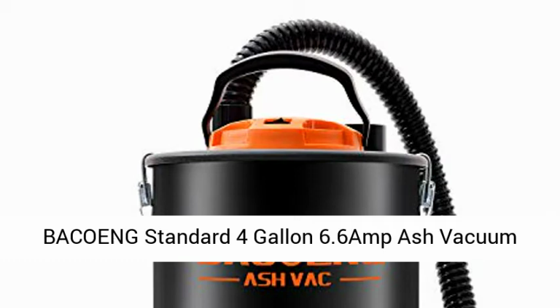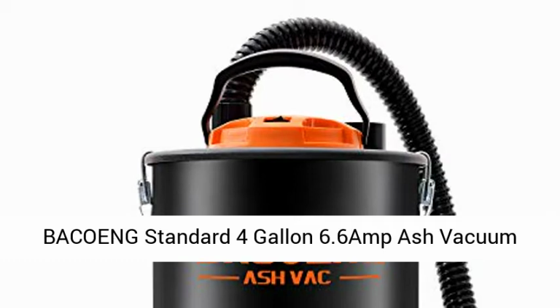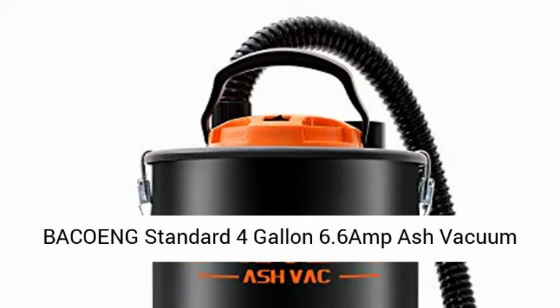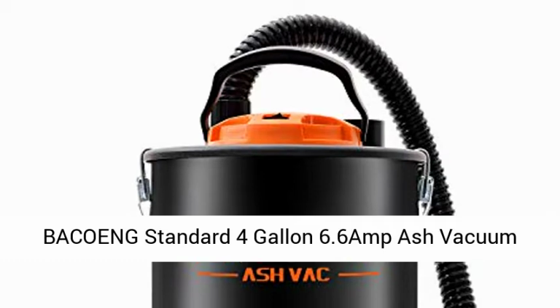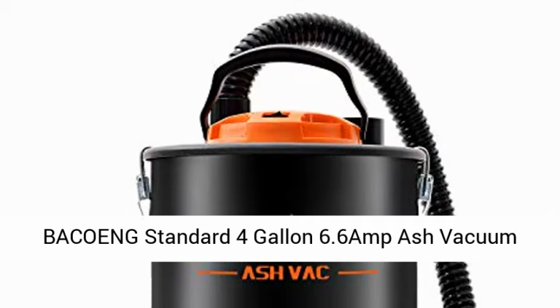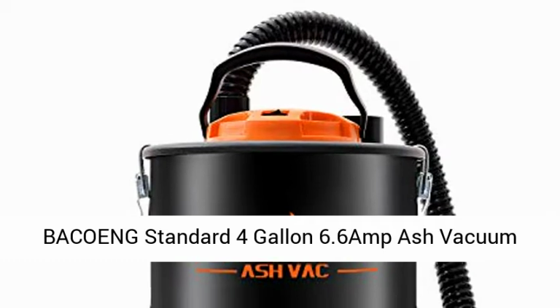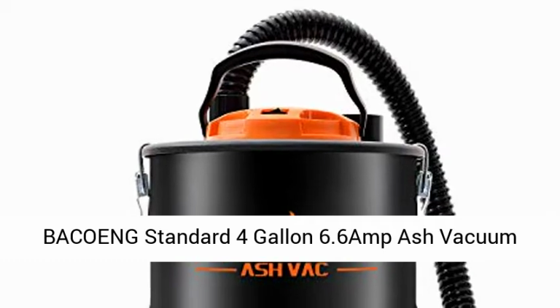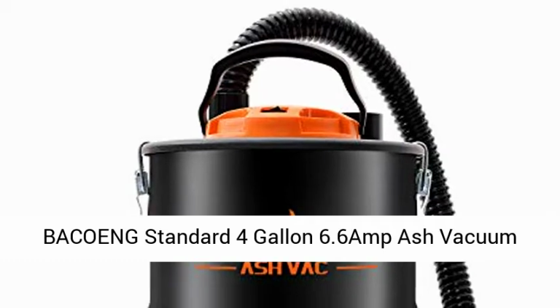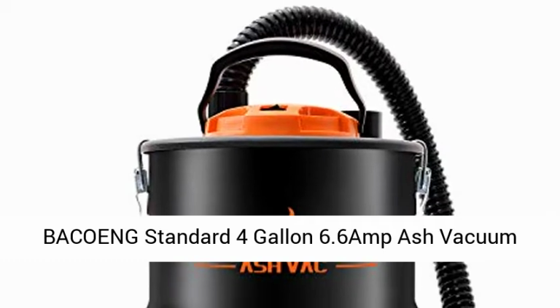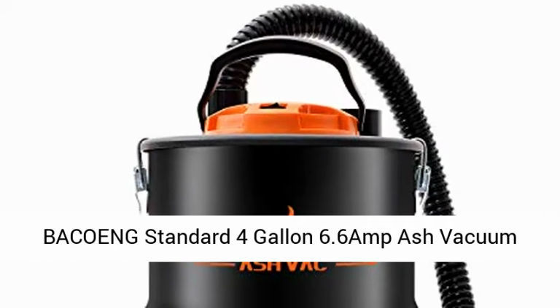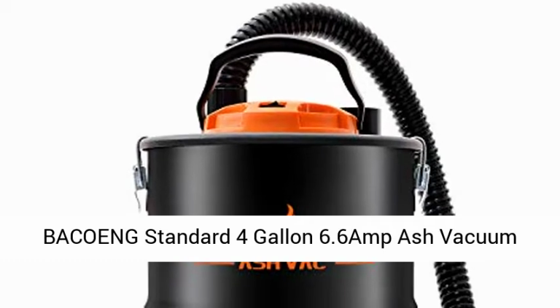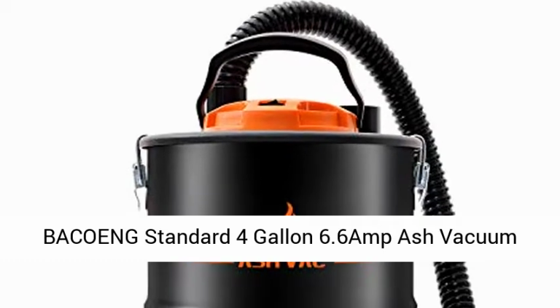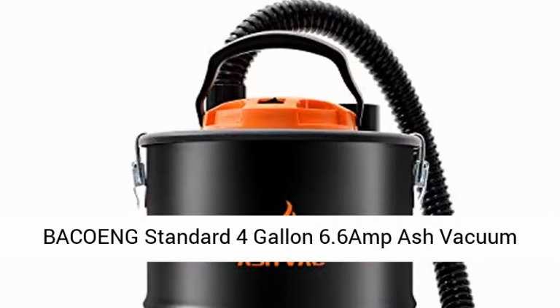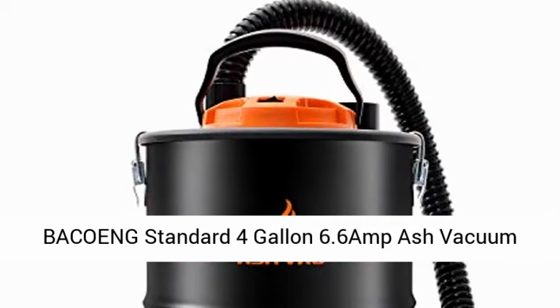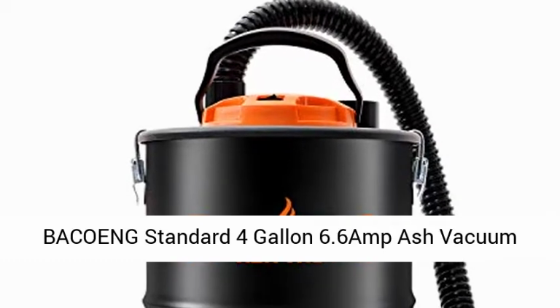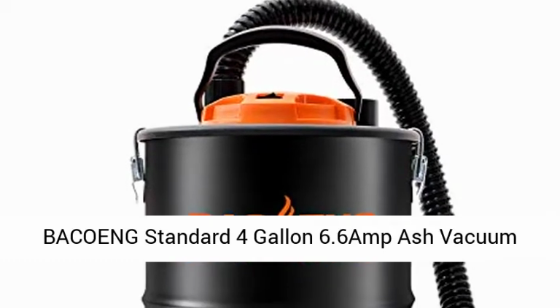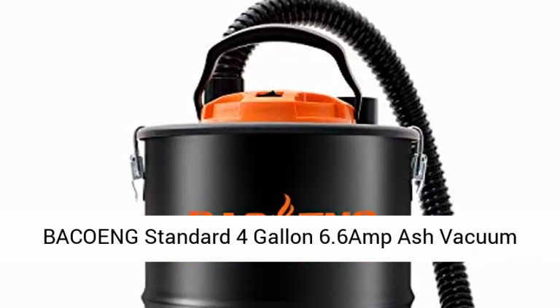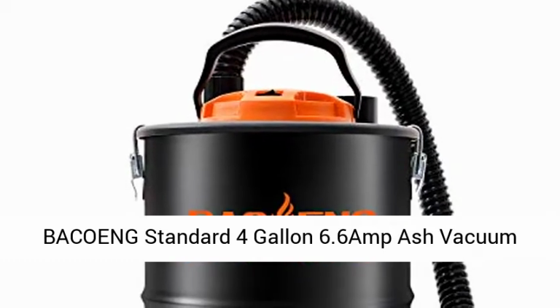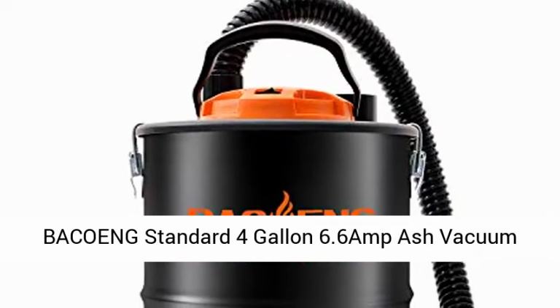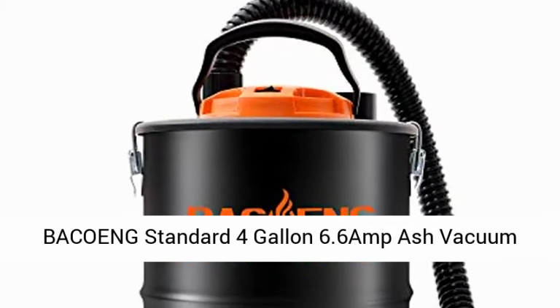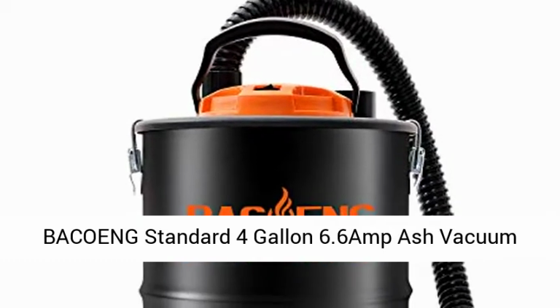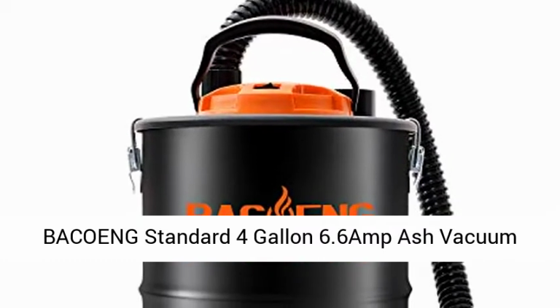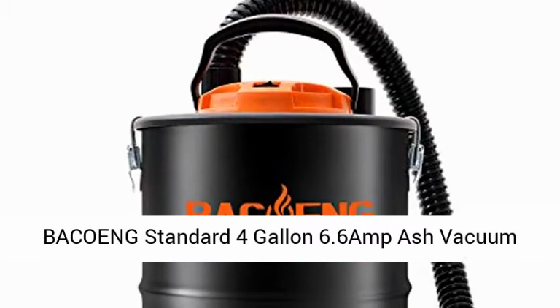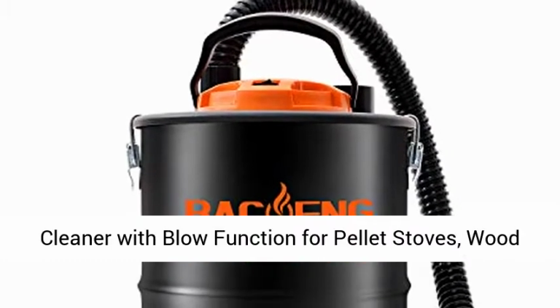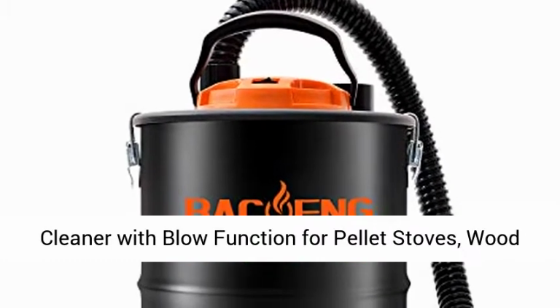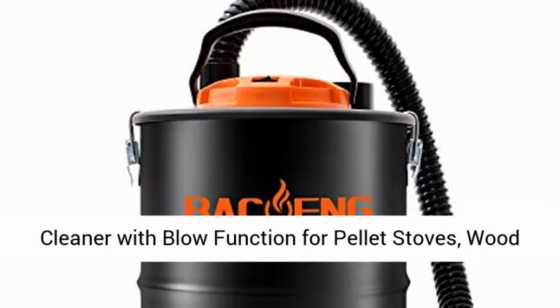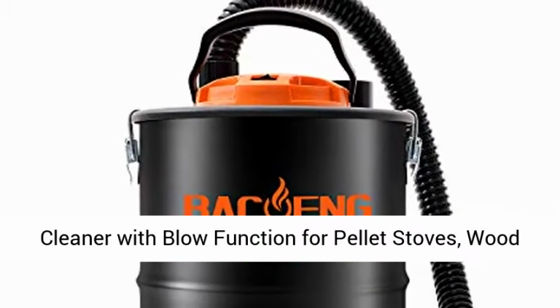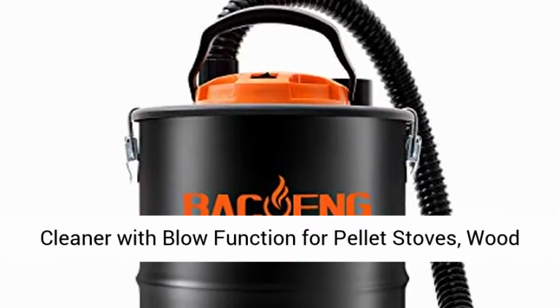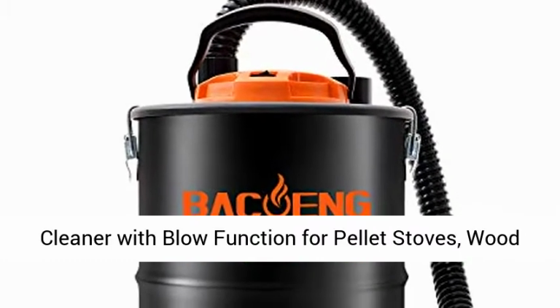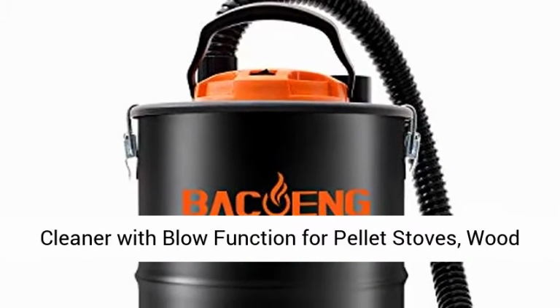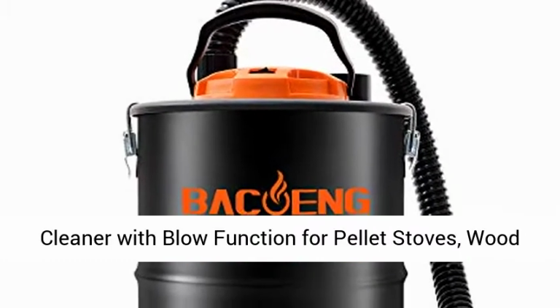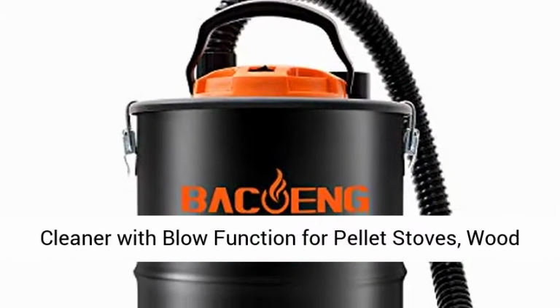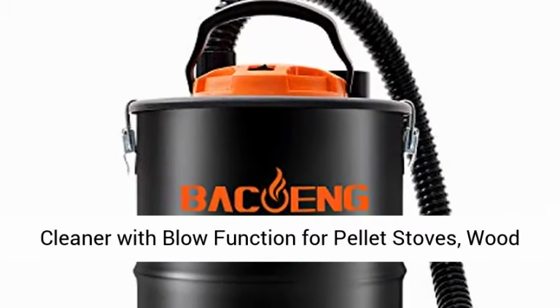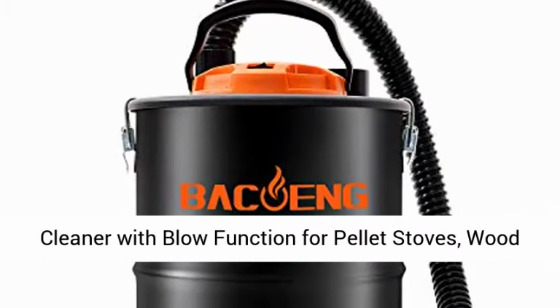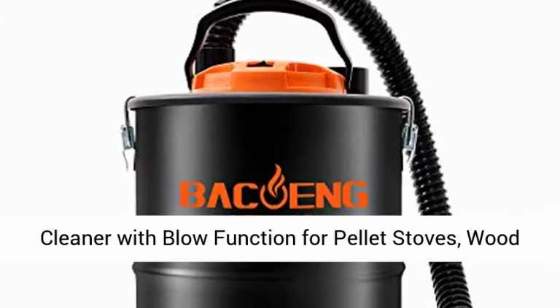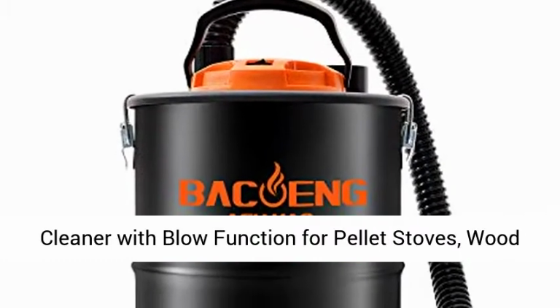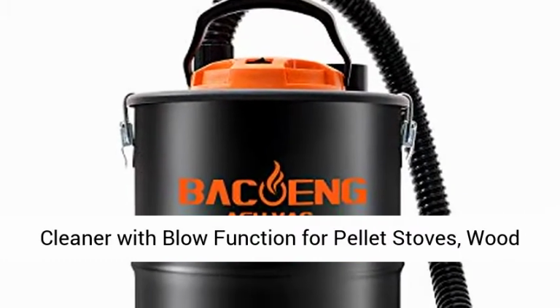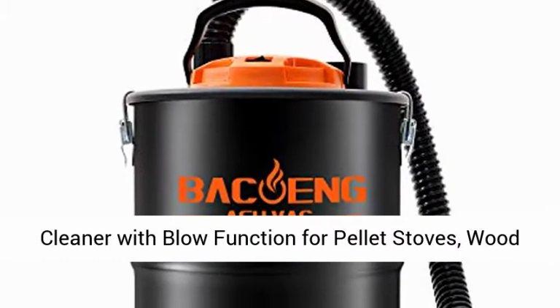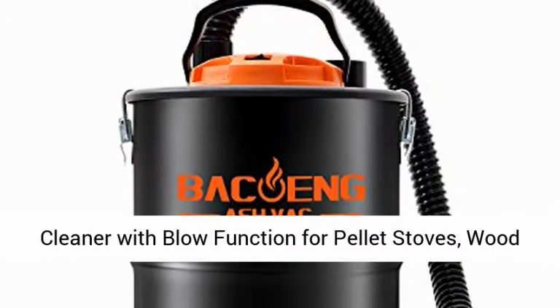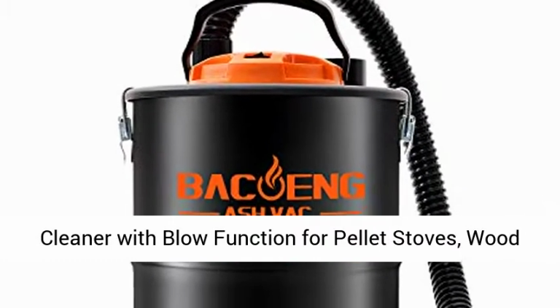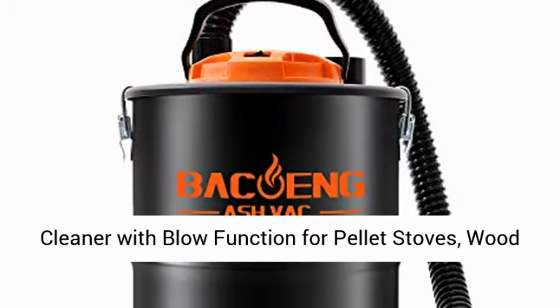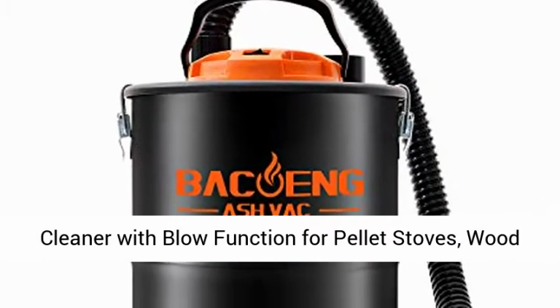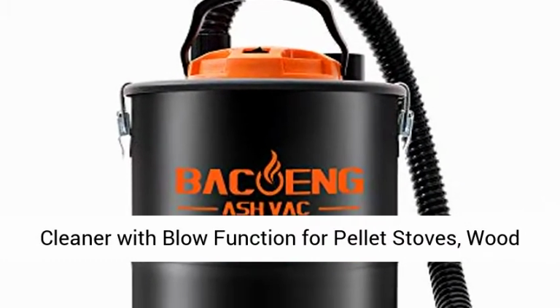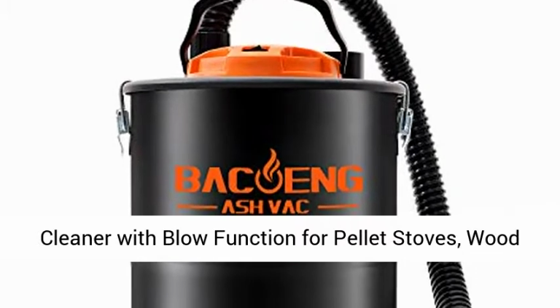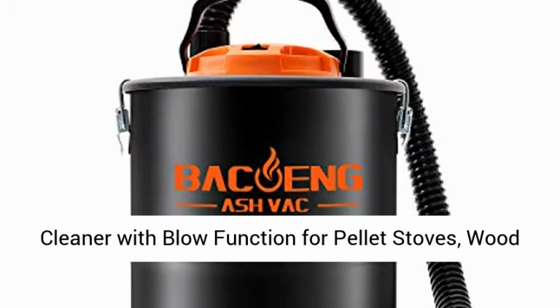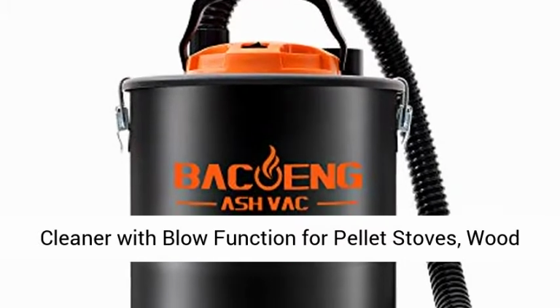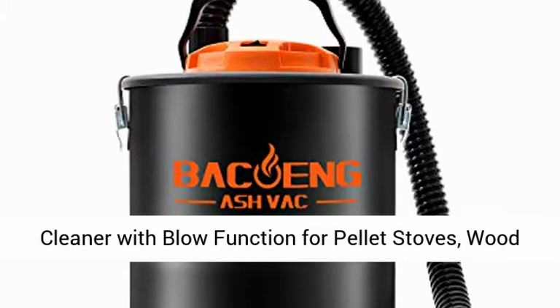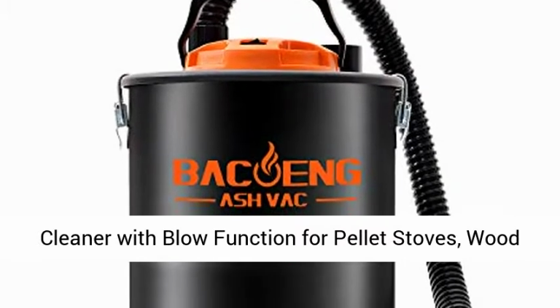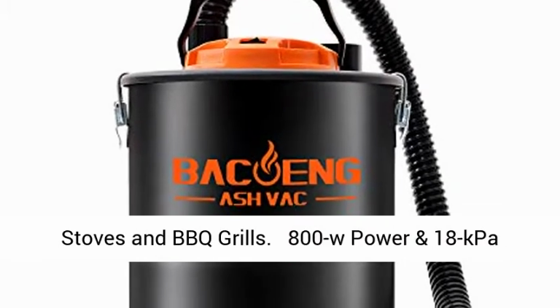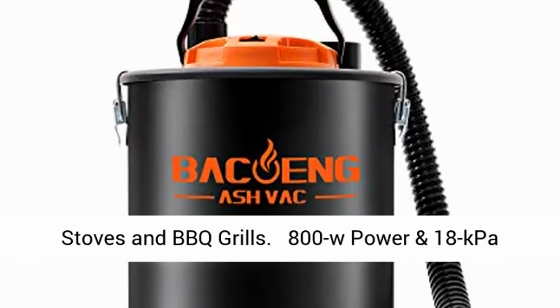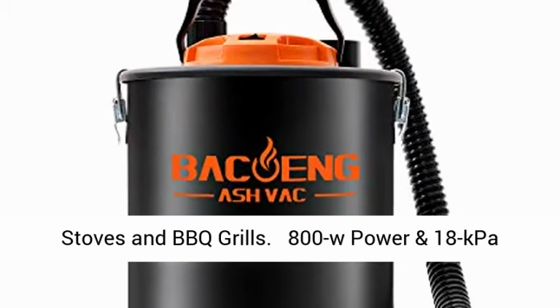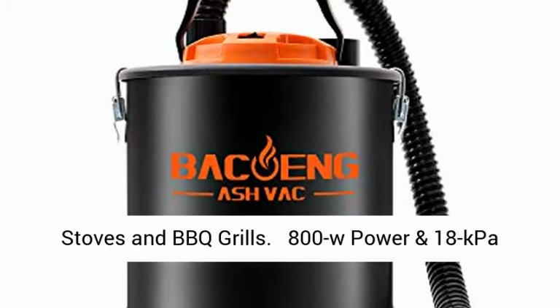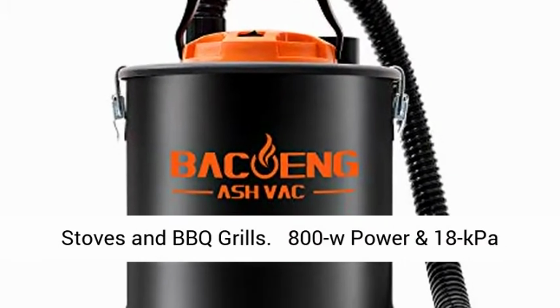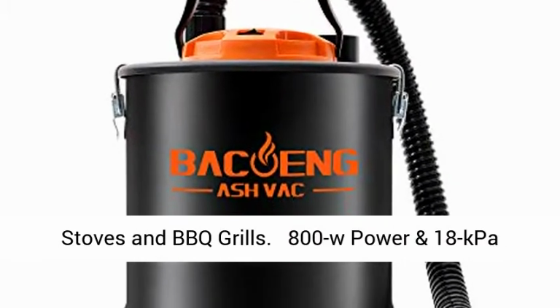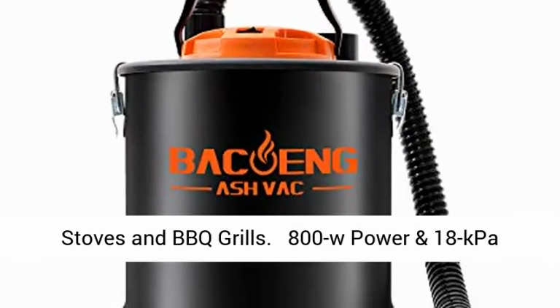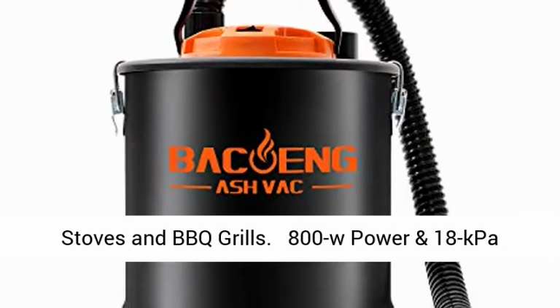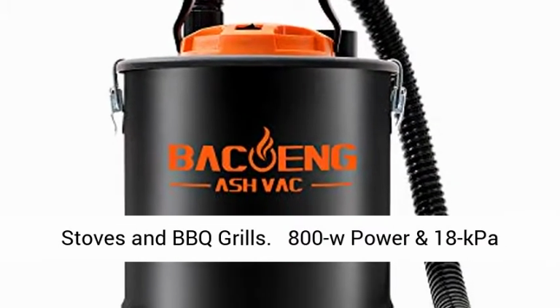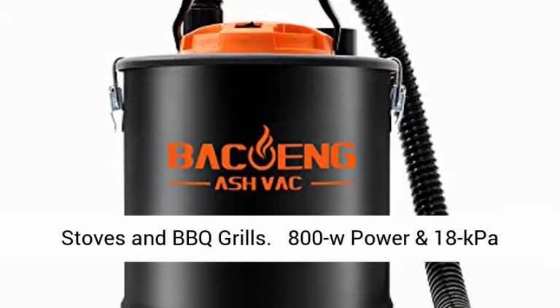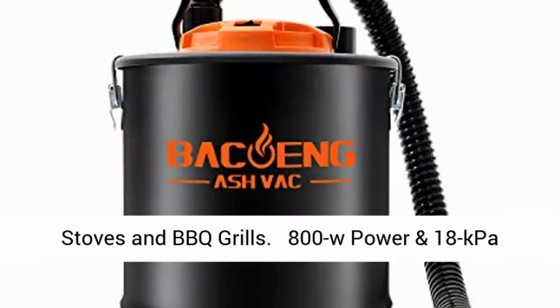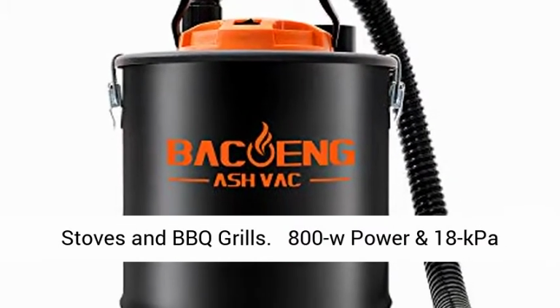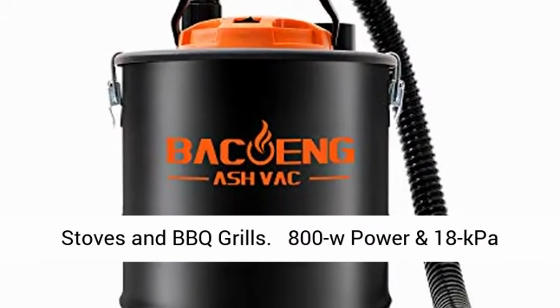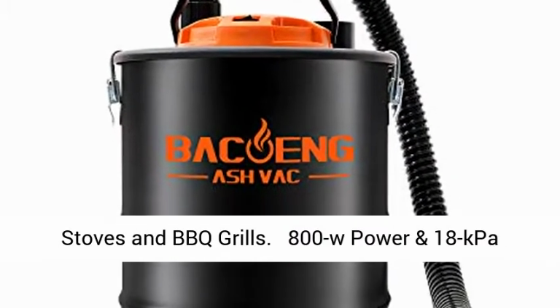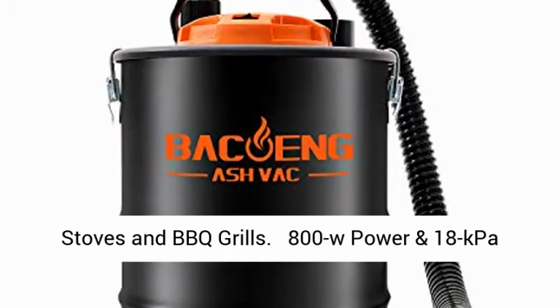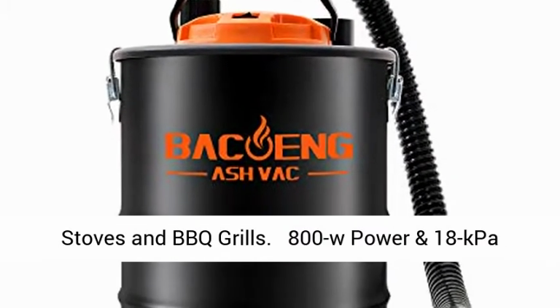Backing Standard 4-Gallon 6.6-Amp Ash Vacuum Cleaner with Blow Function for Pellet Stoves, Wood Stoves and BBQ Grills.